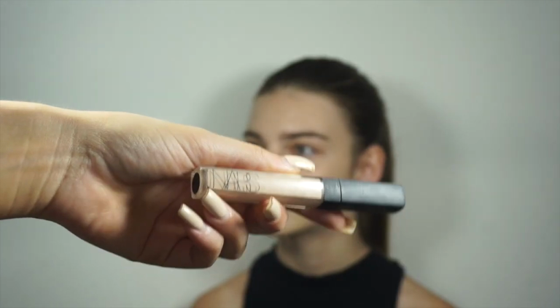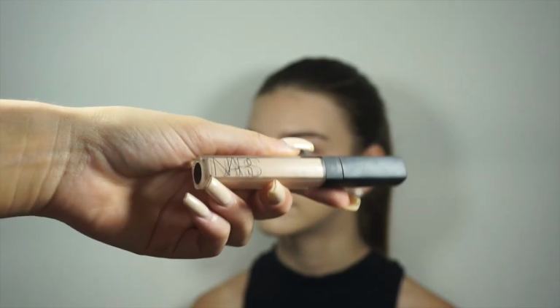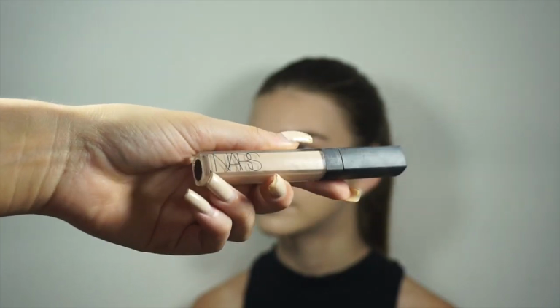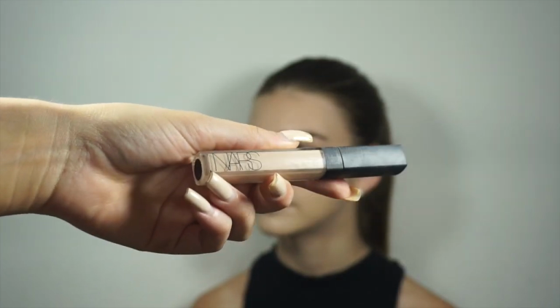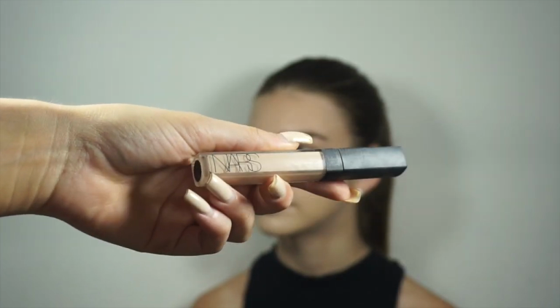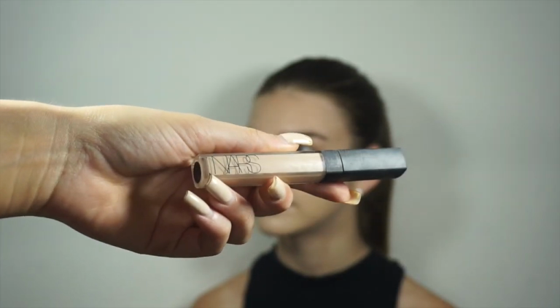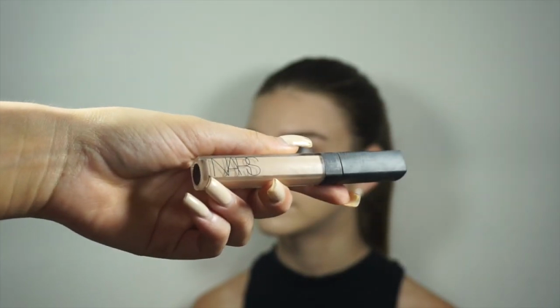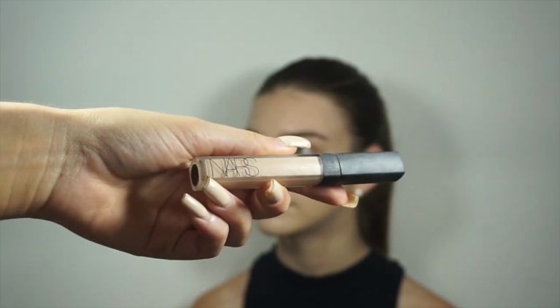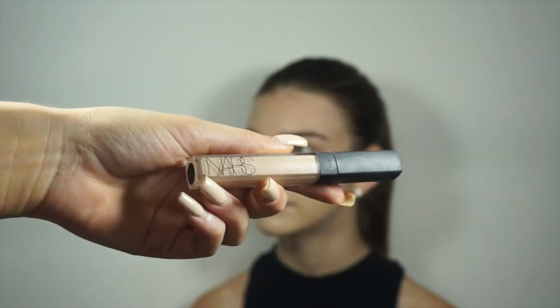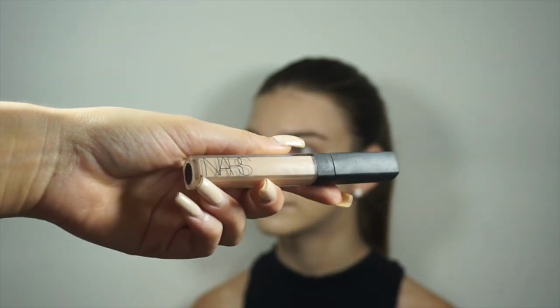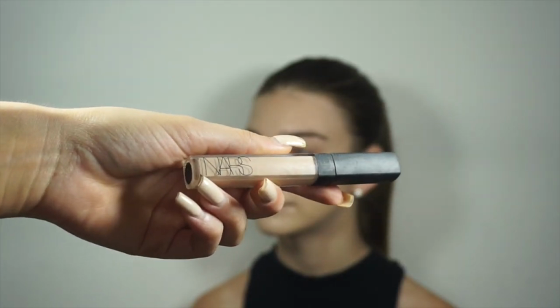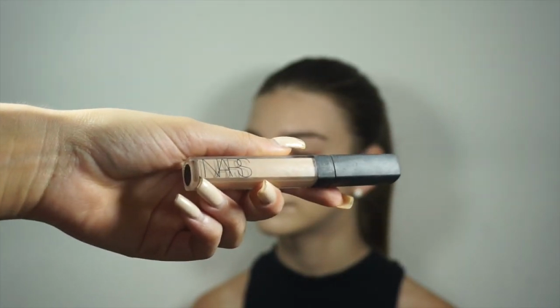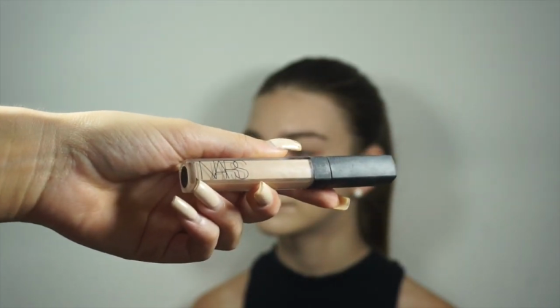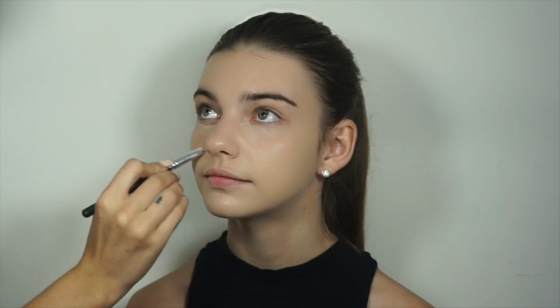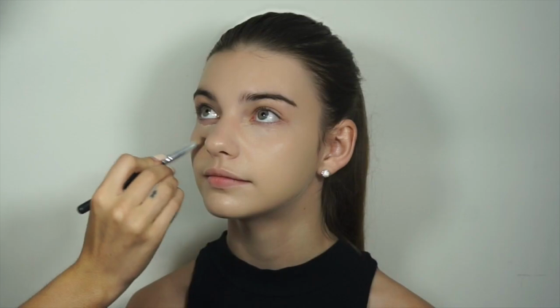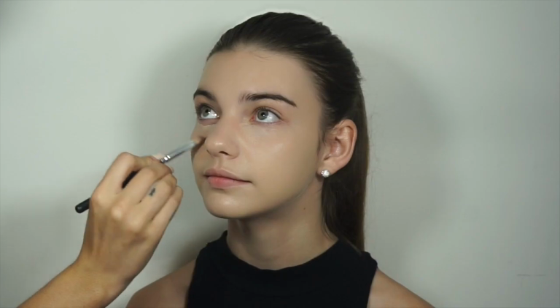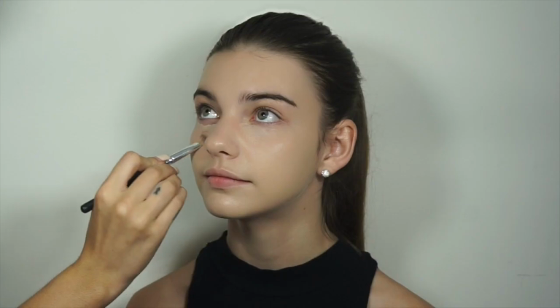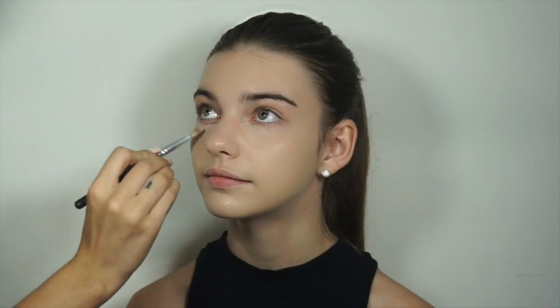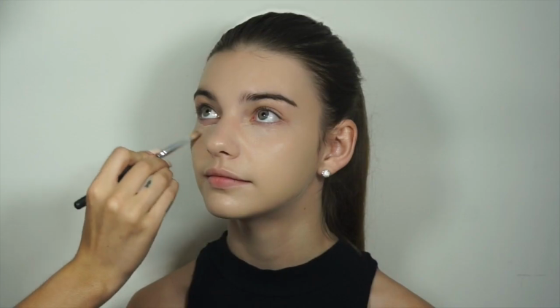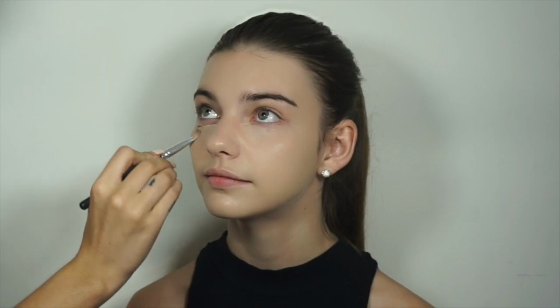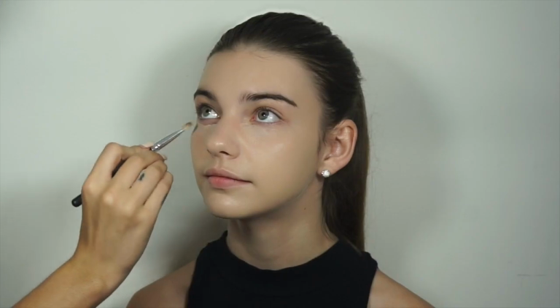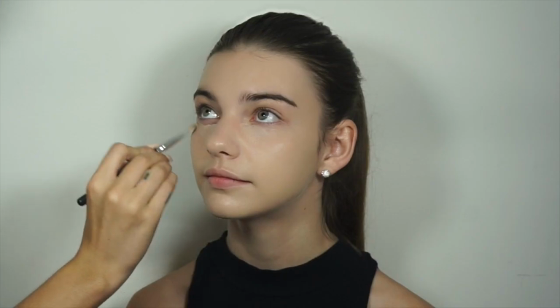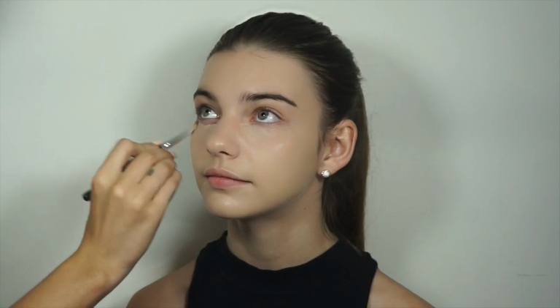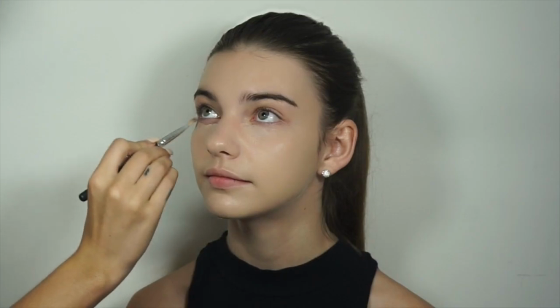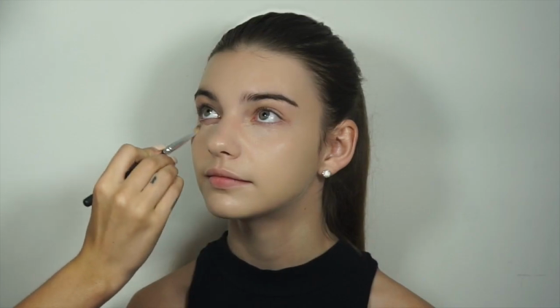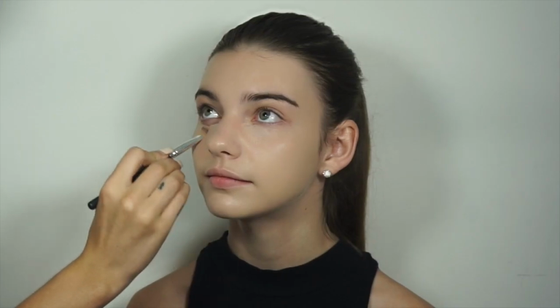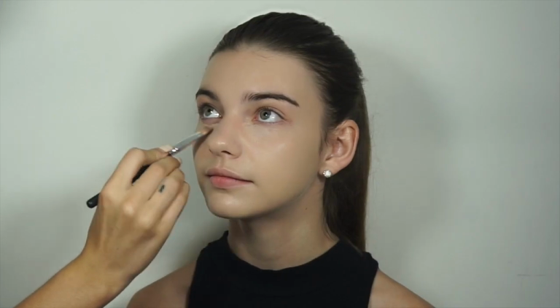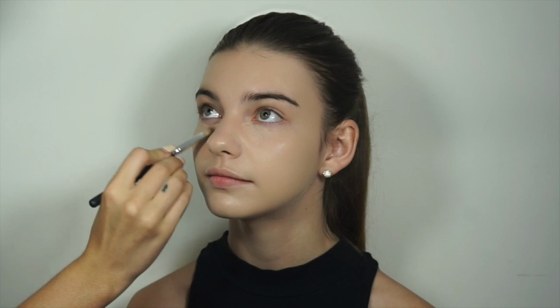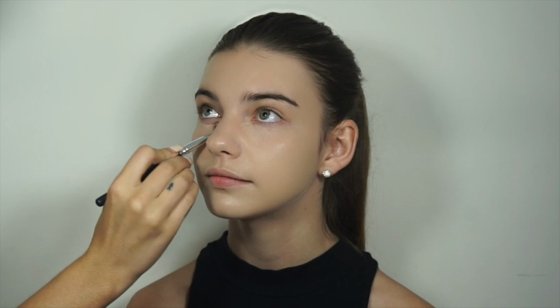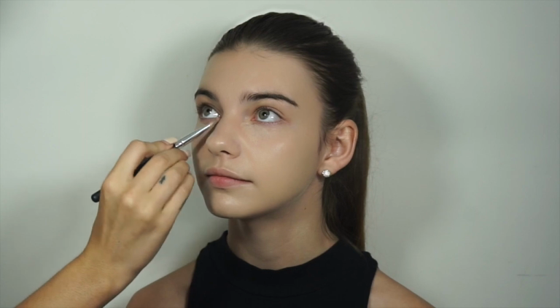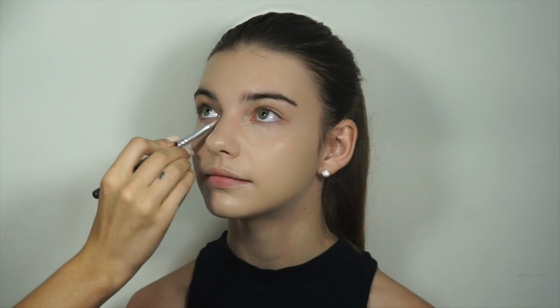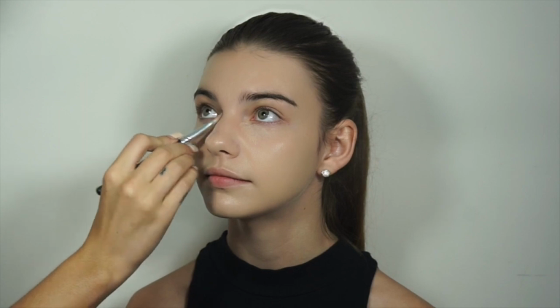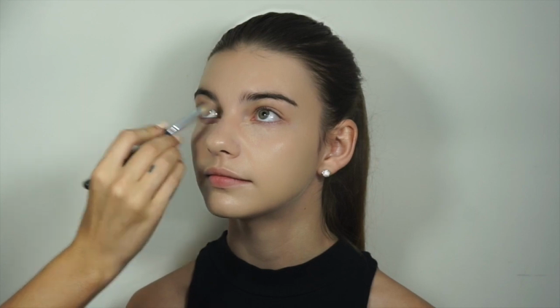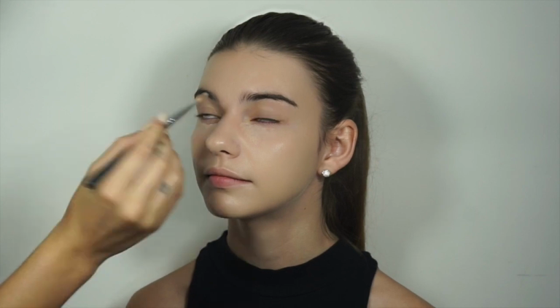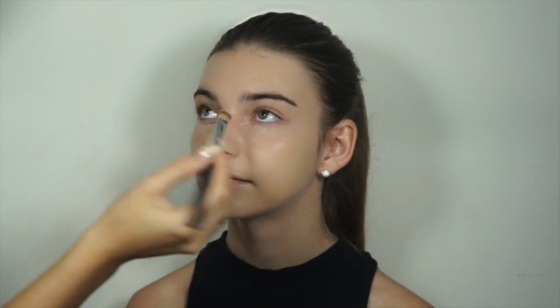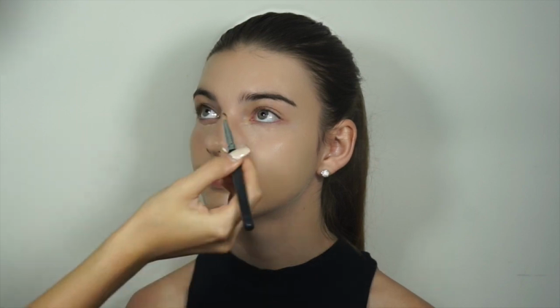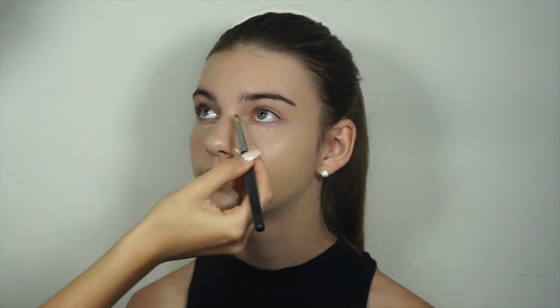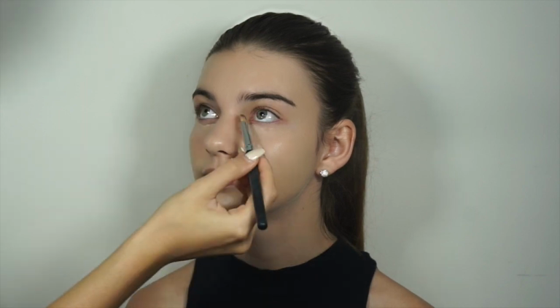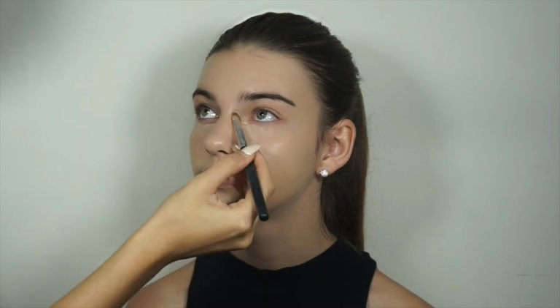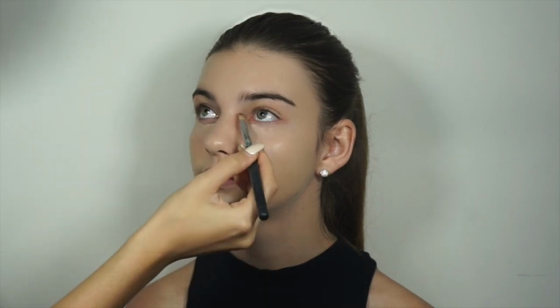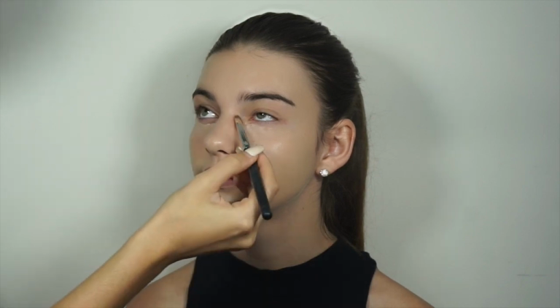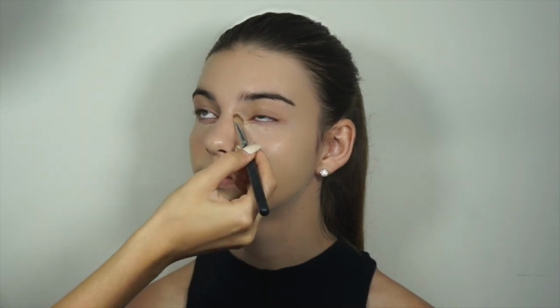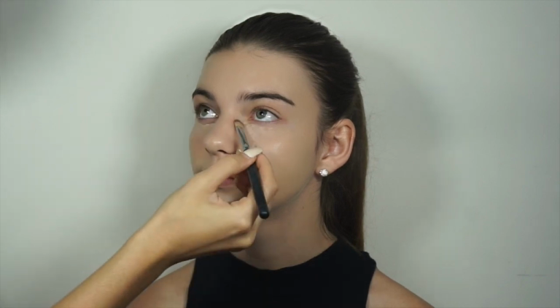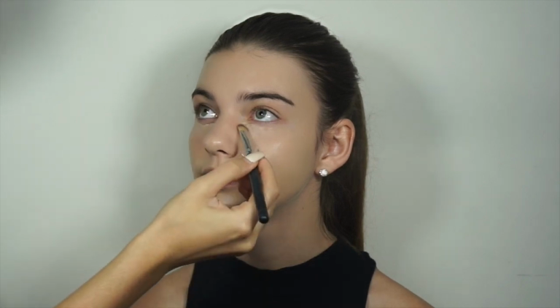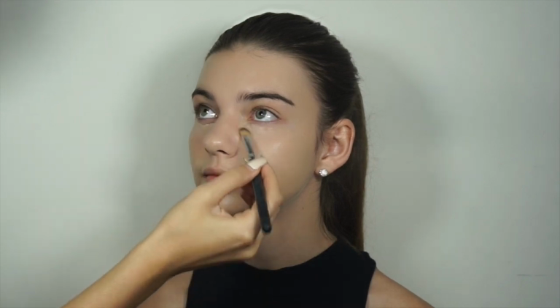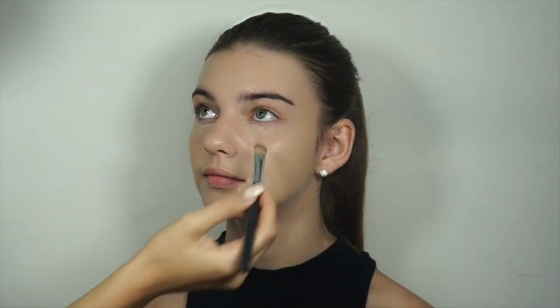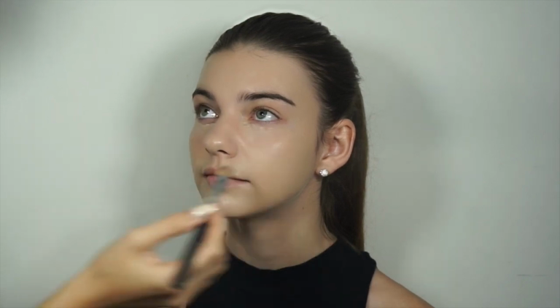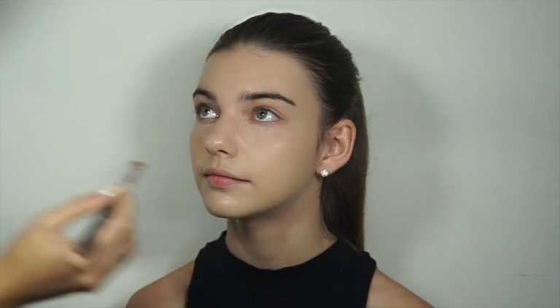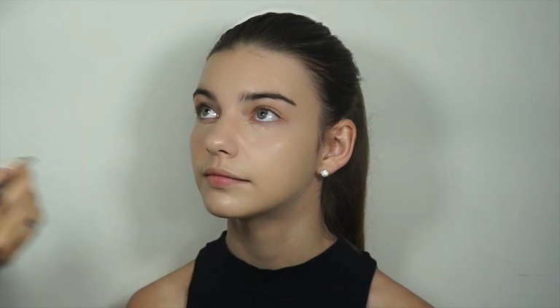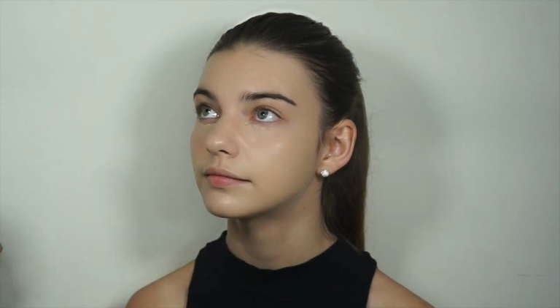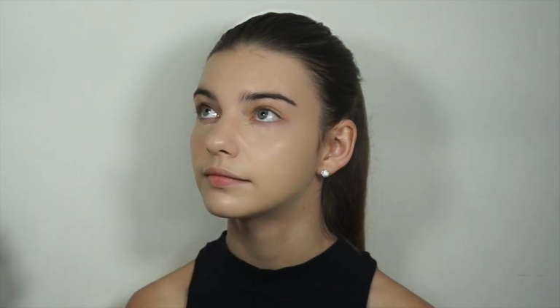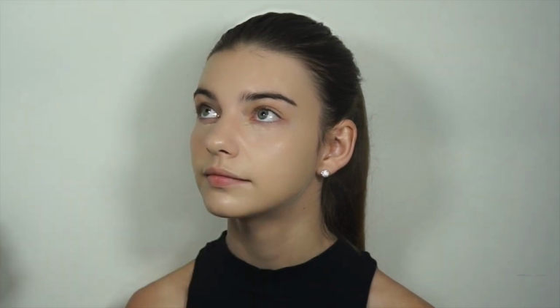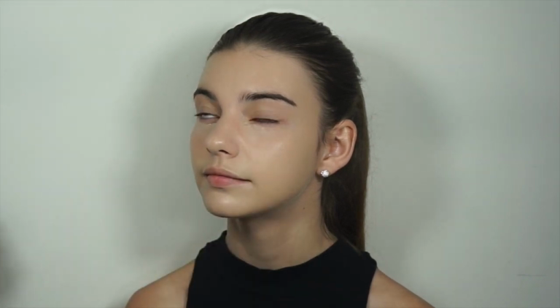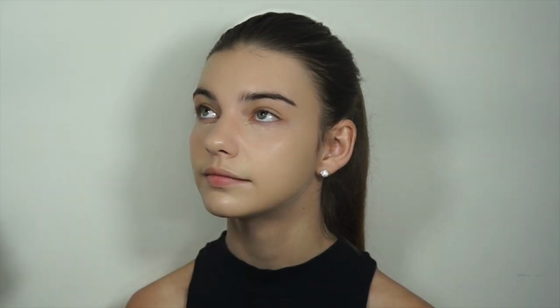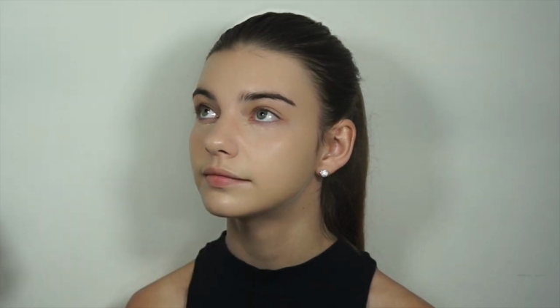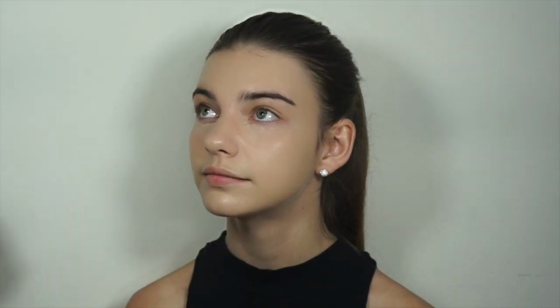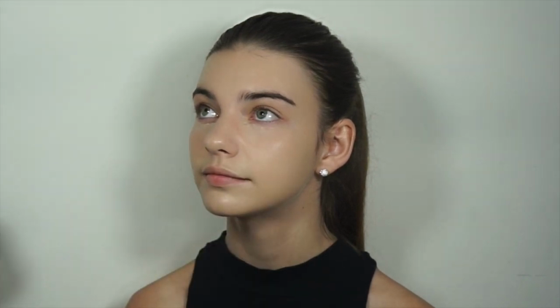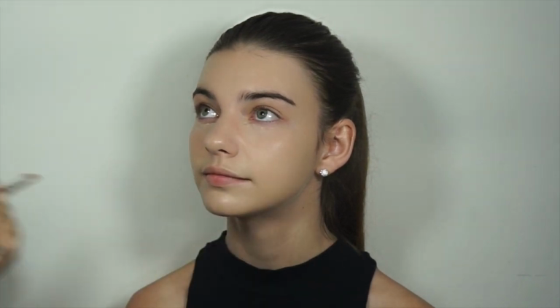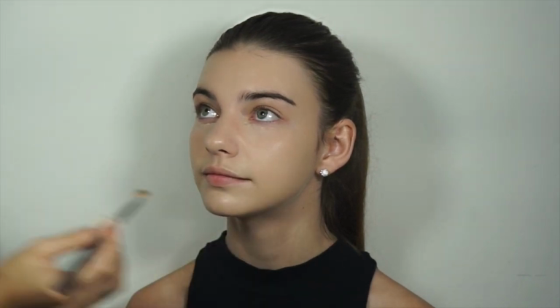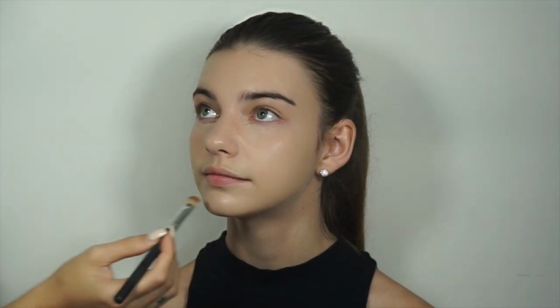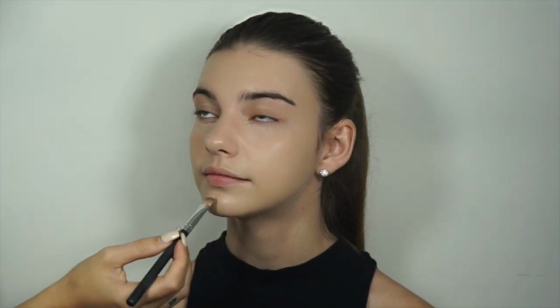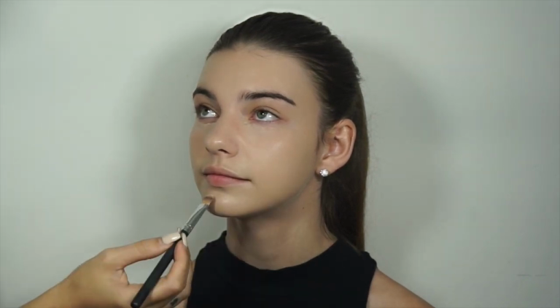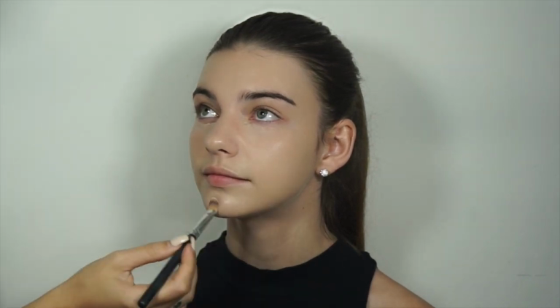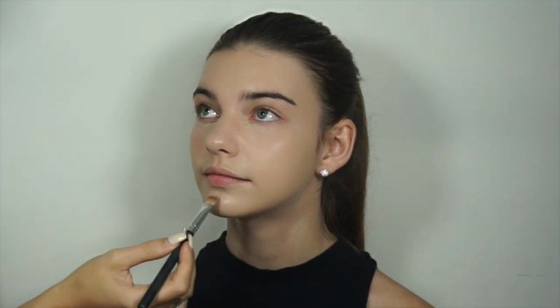So now we're just adding concealer just to the under eyes, the tip of the nose, the chin and any areas that get red easily like the sides of the nose.